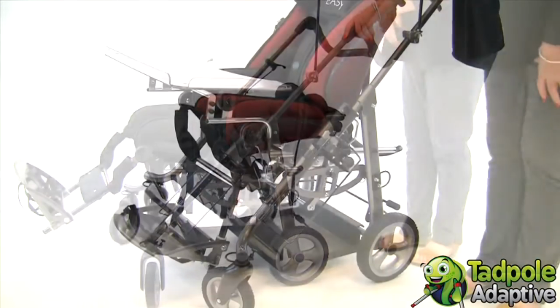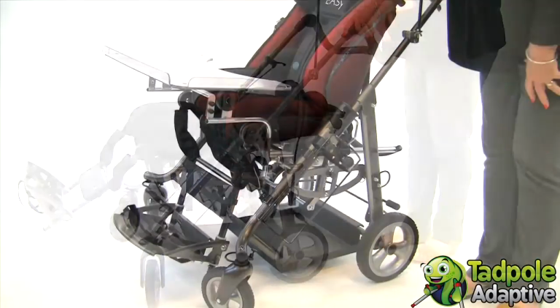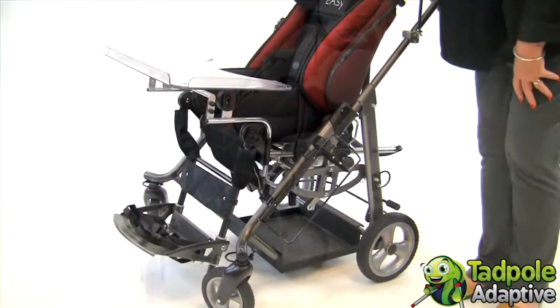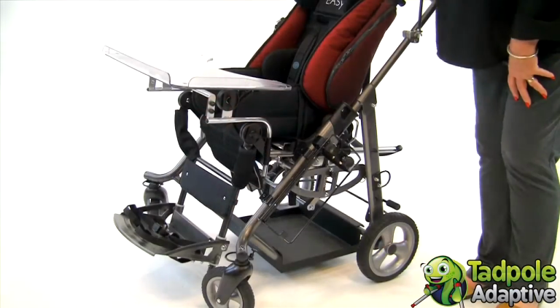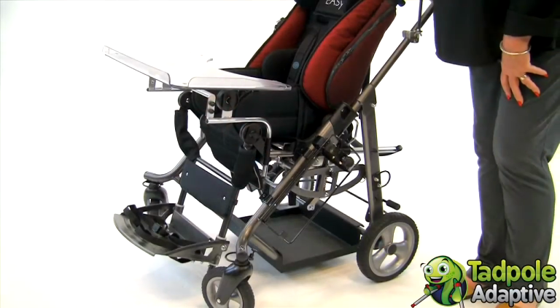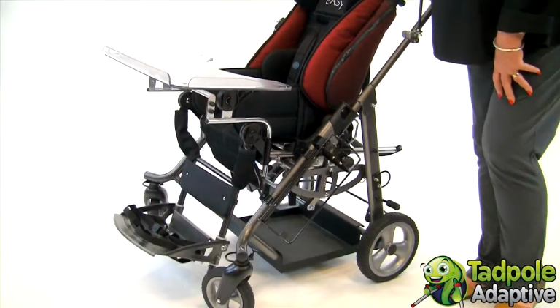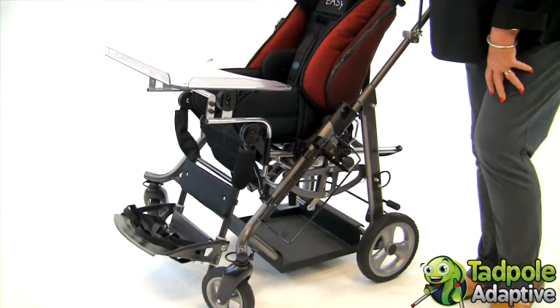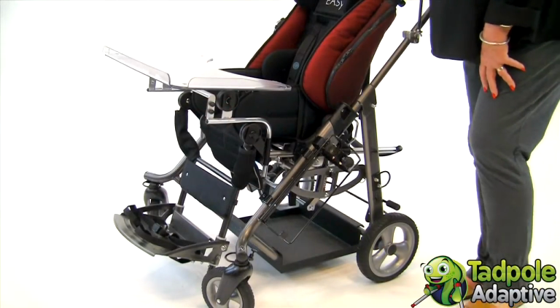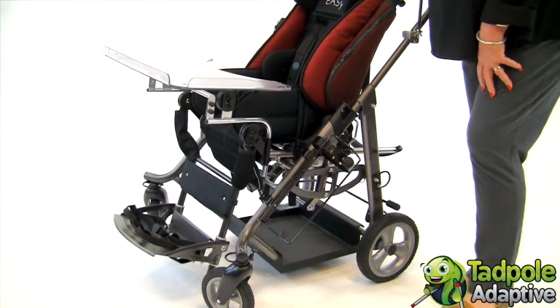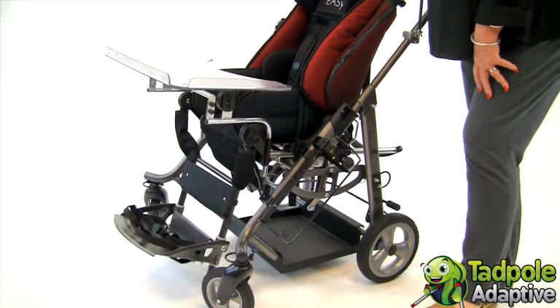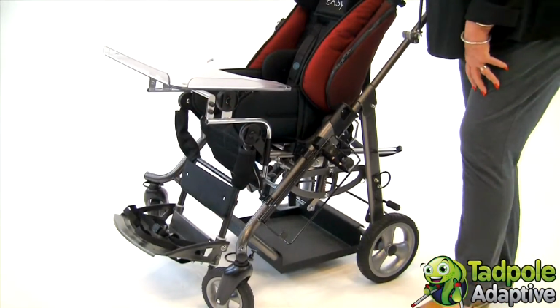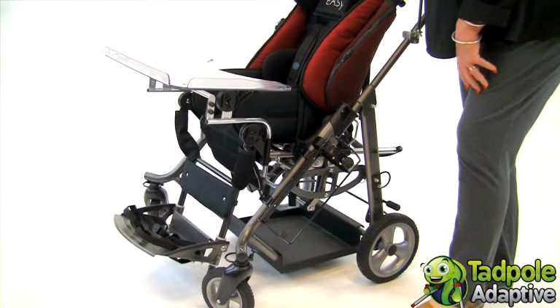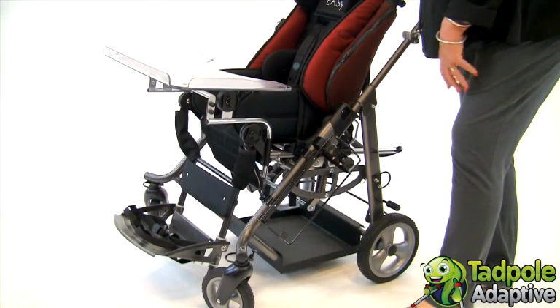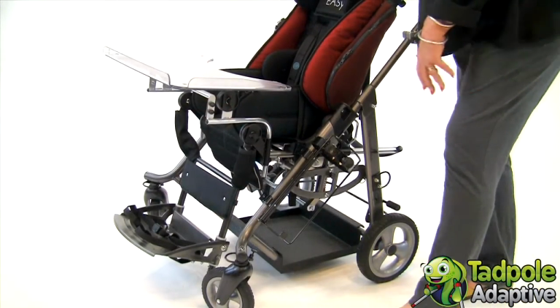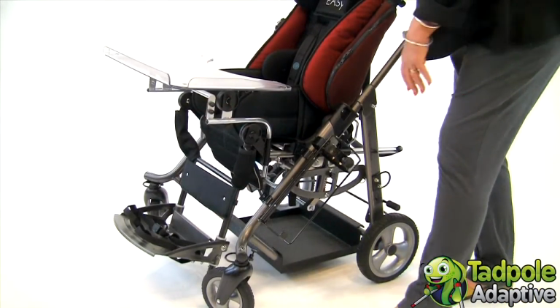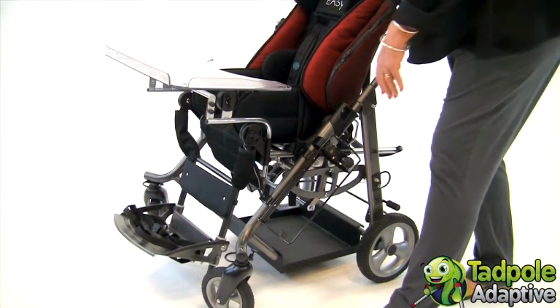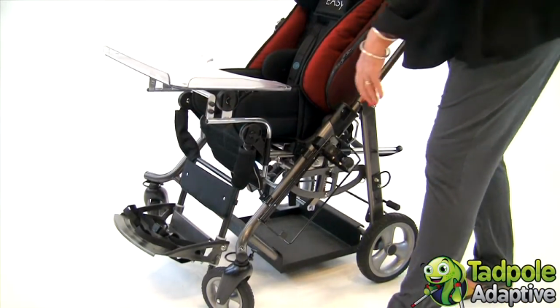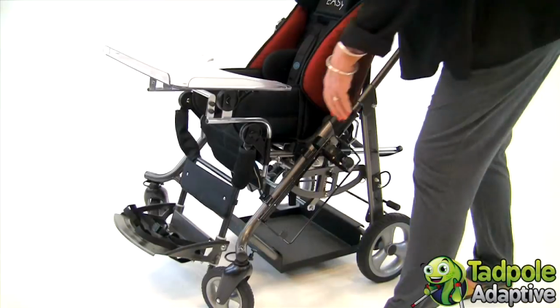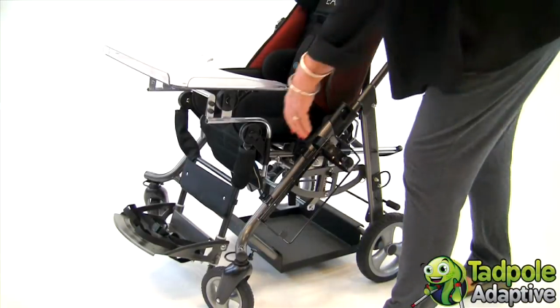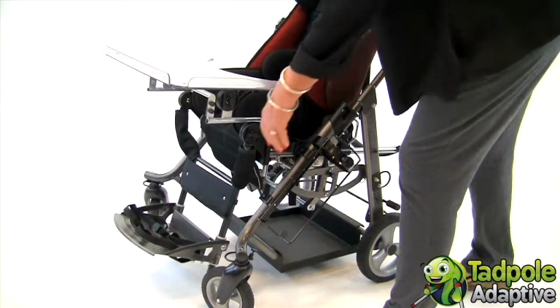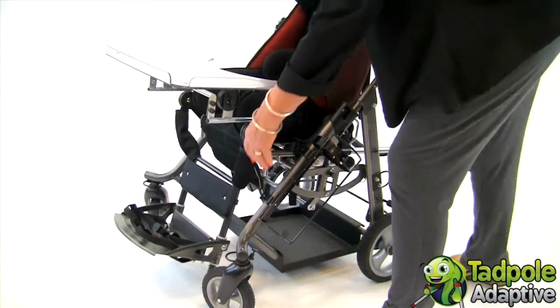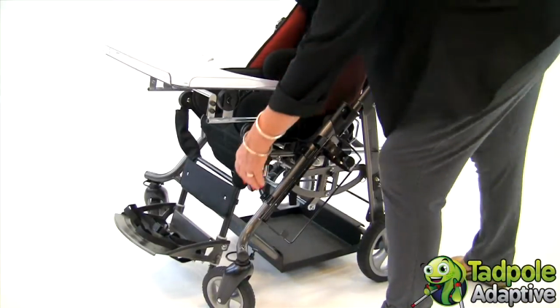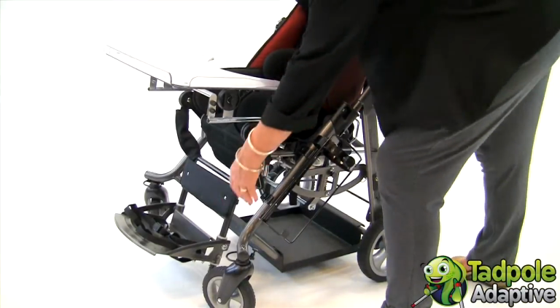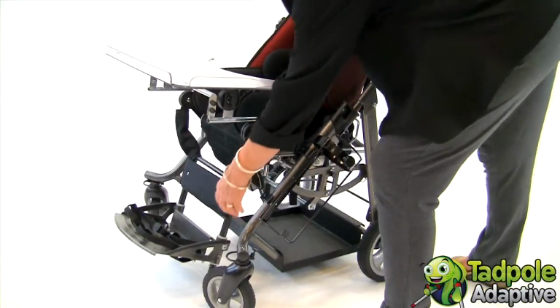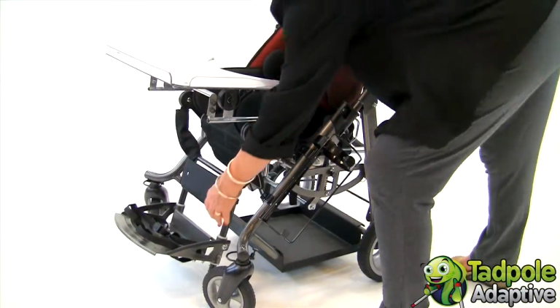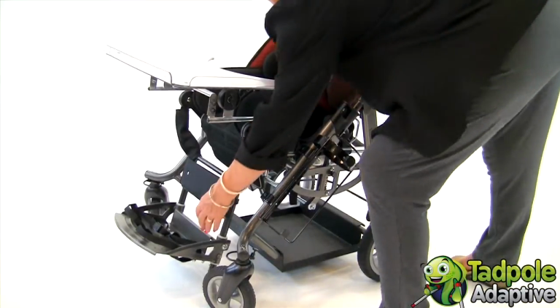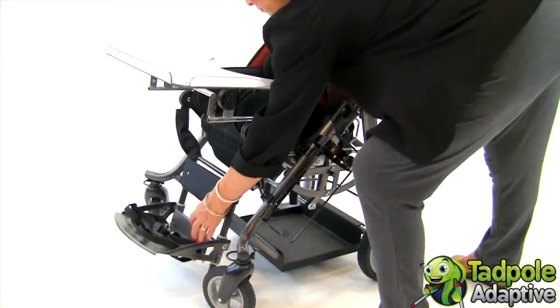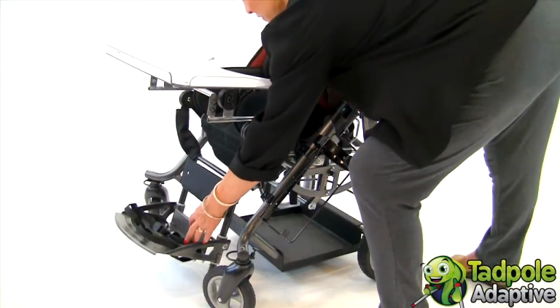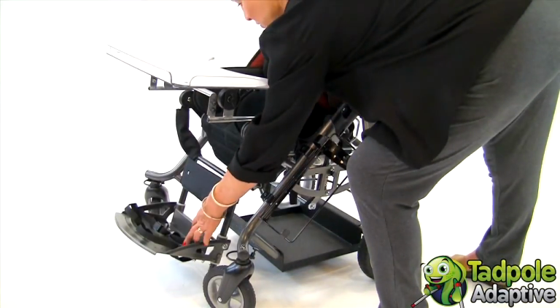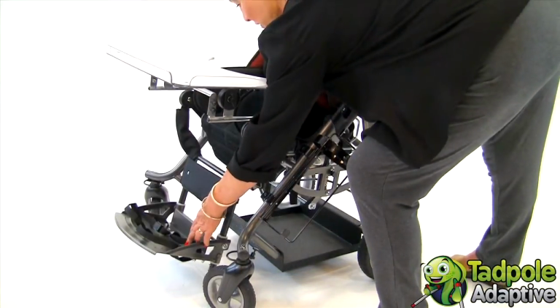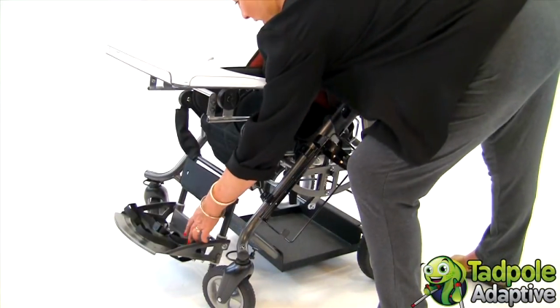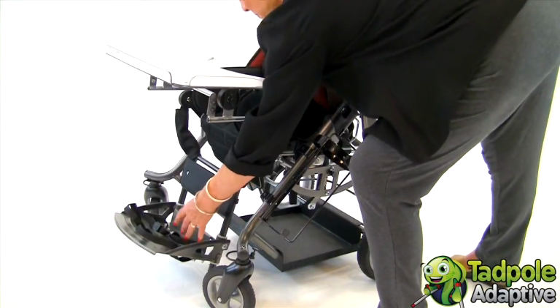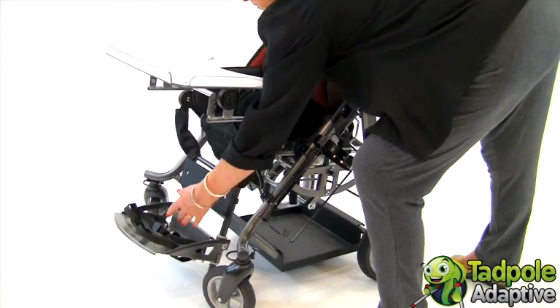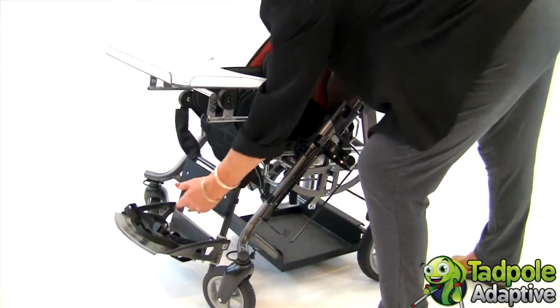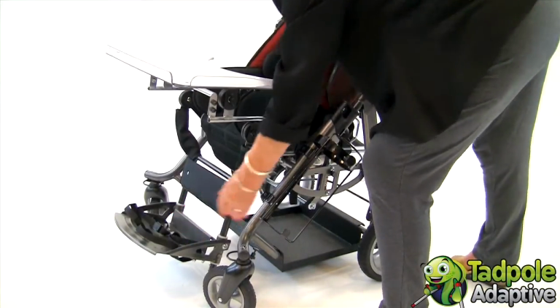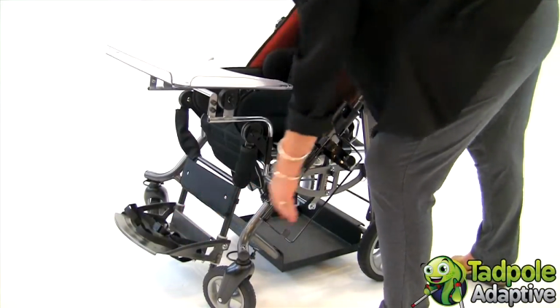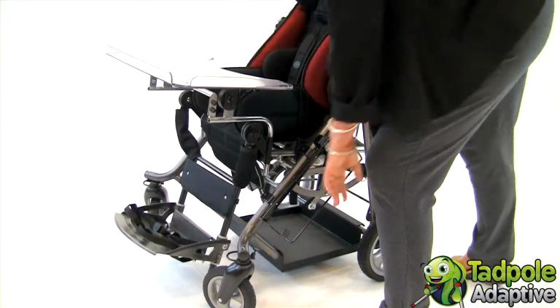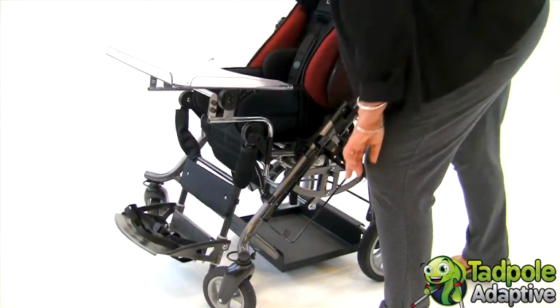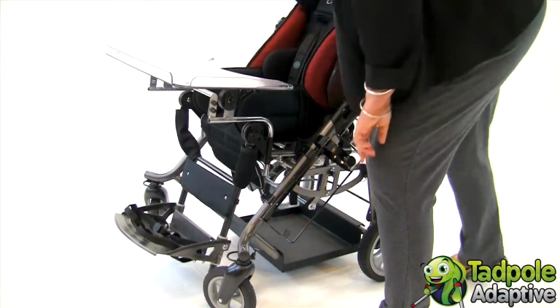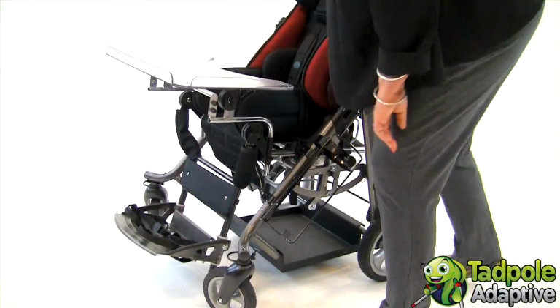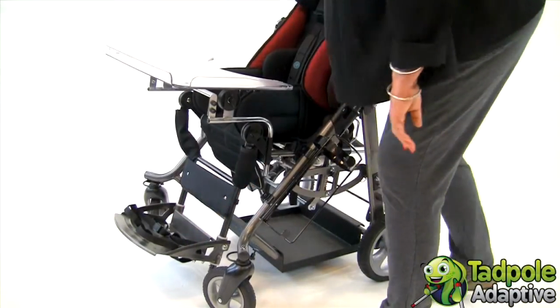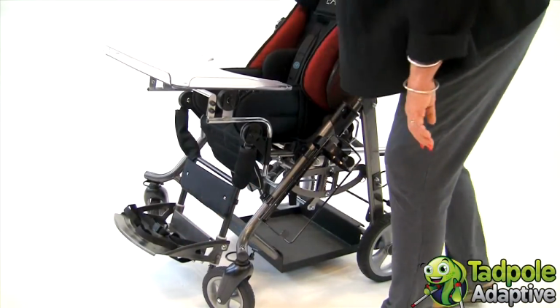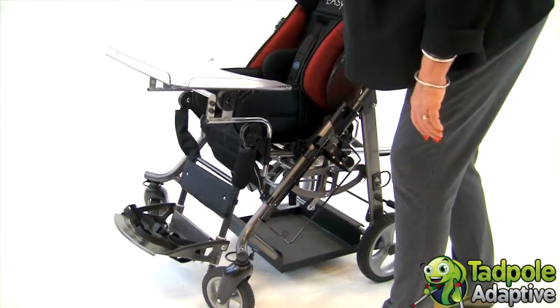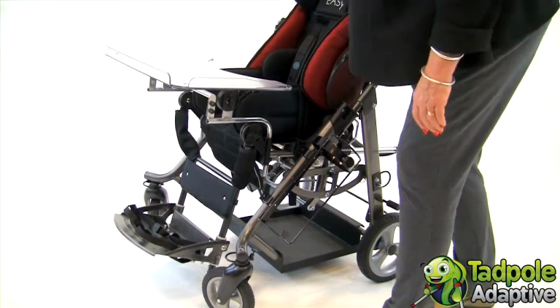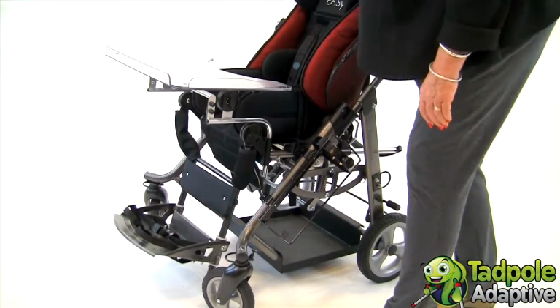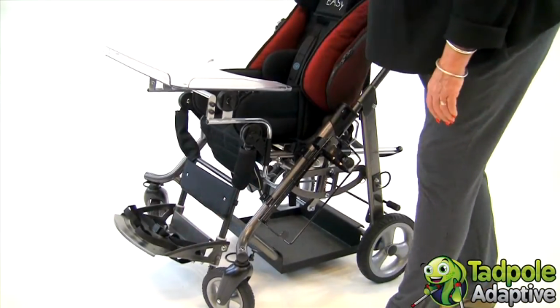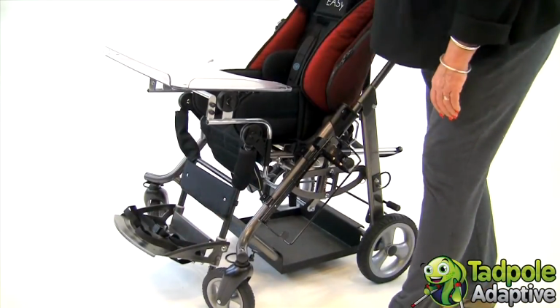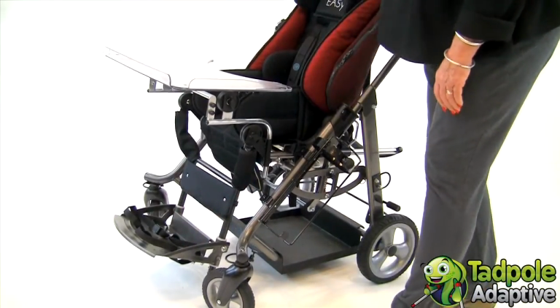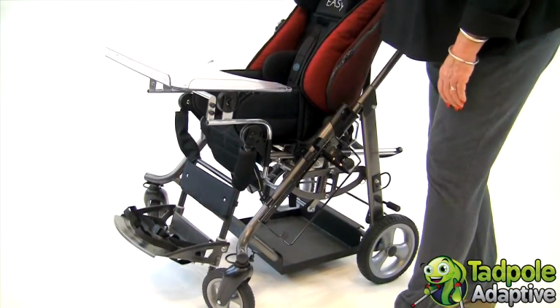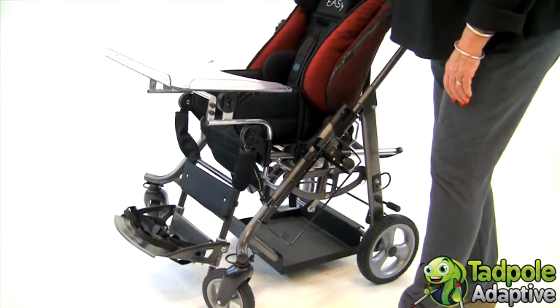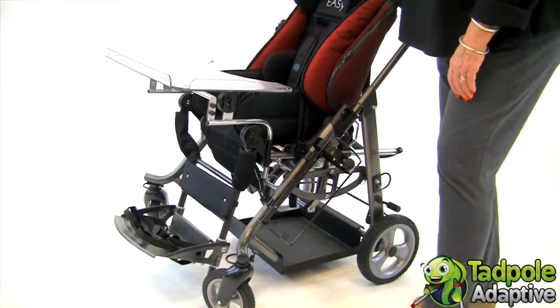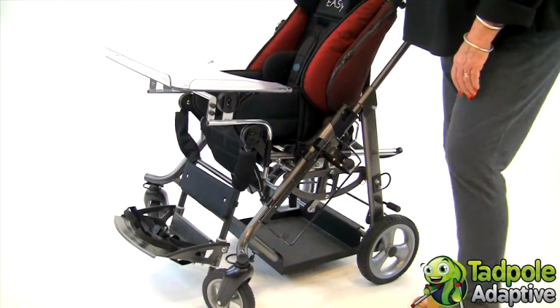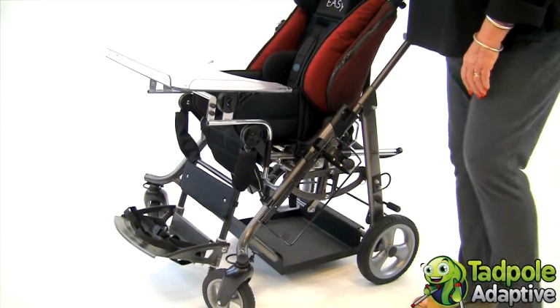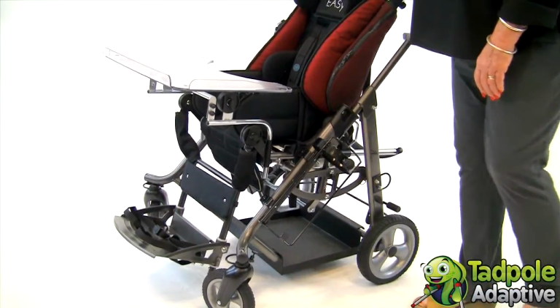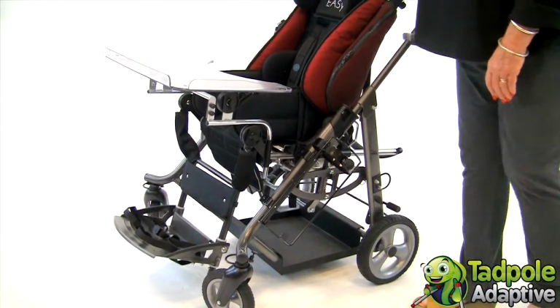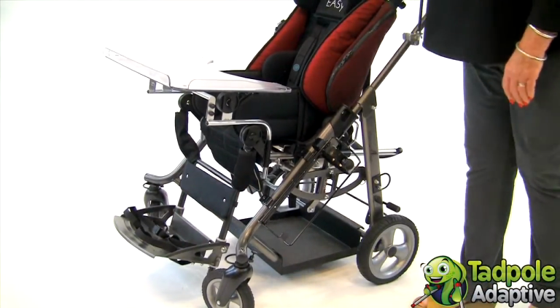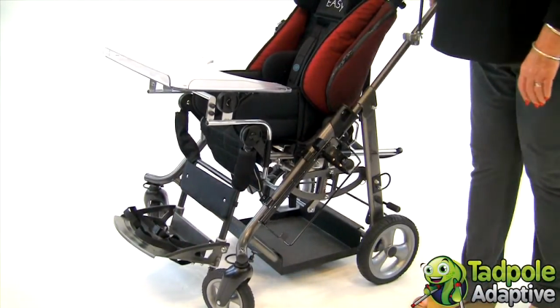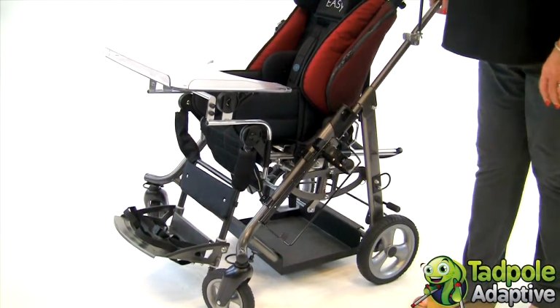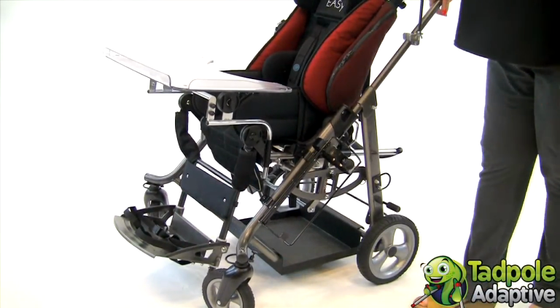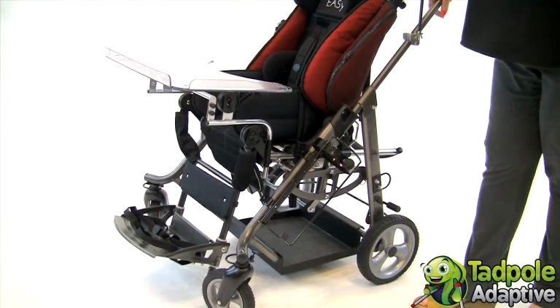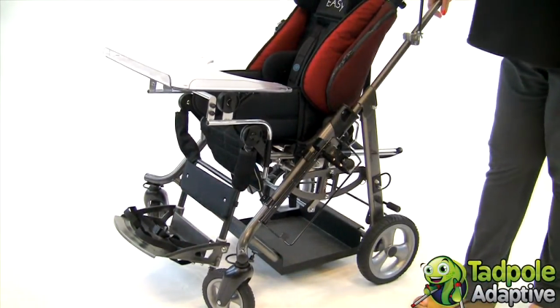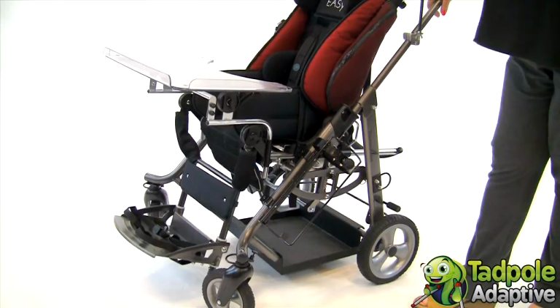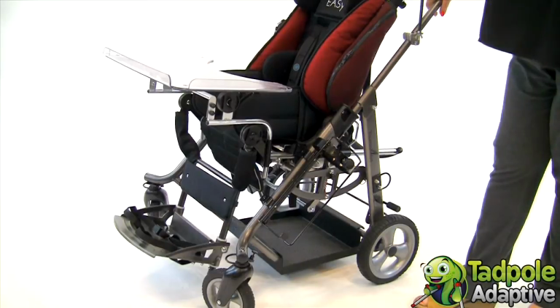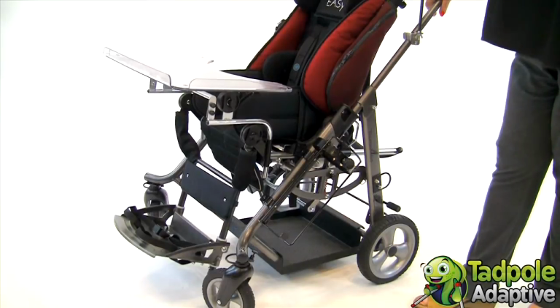If your child requires foot positioning, we have simple foot straps, or you can put ankle huggers onto the foot rest of the EZs.